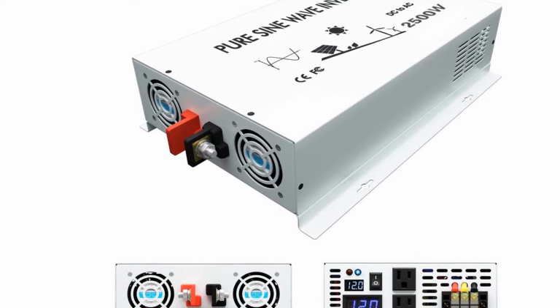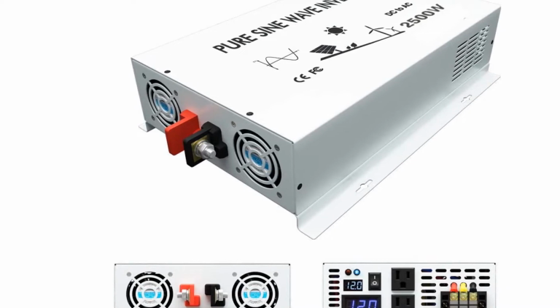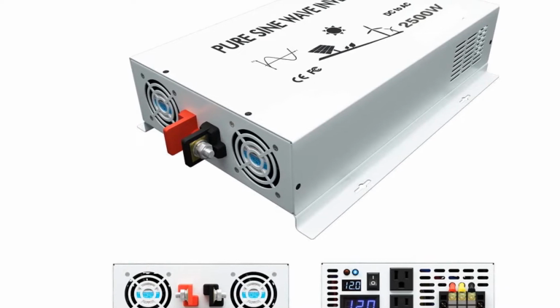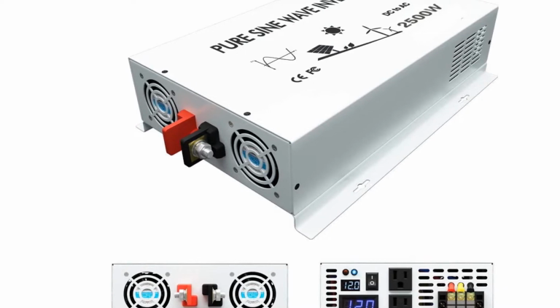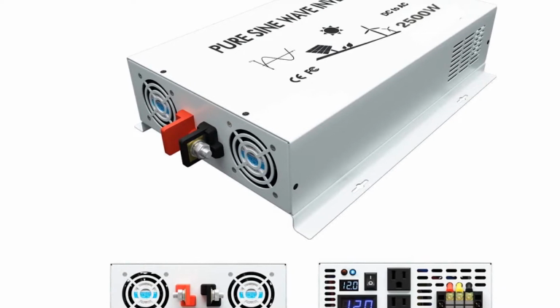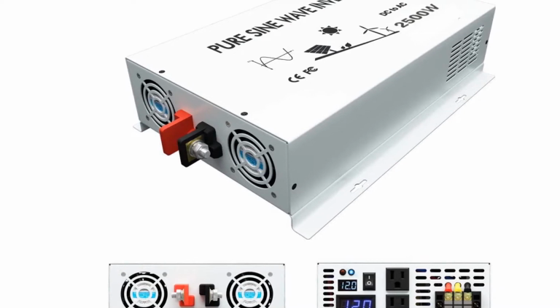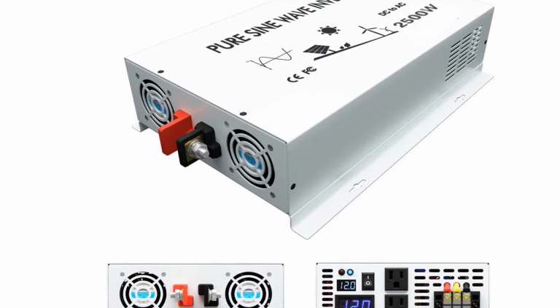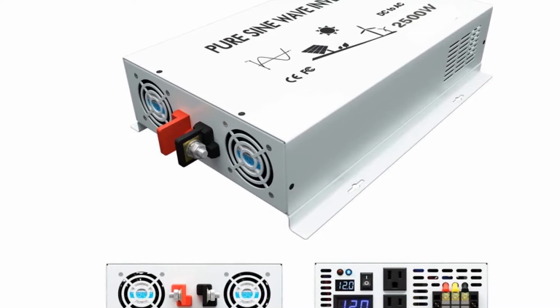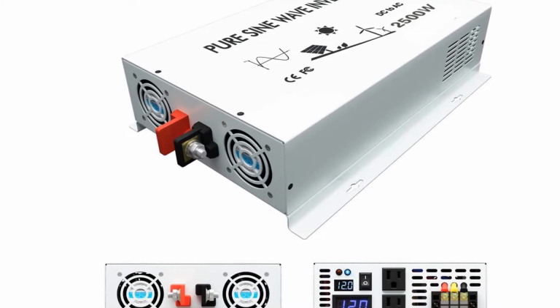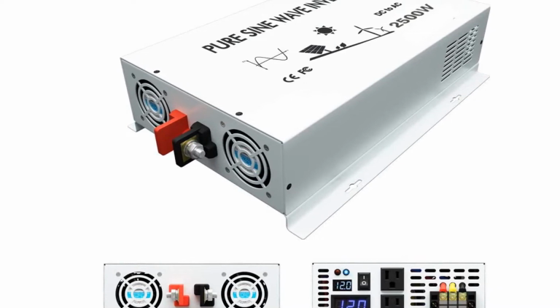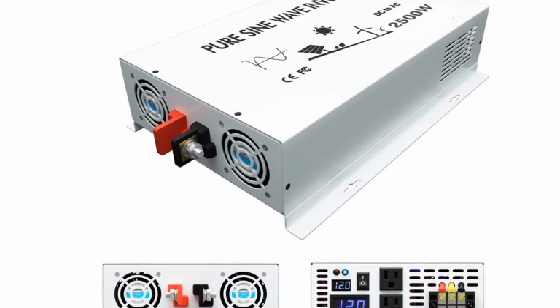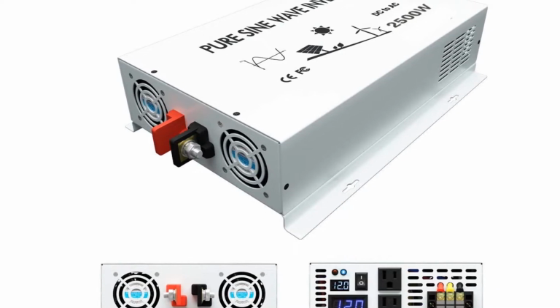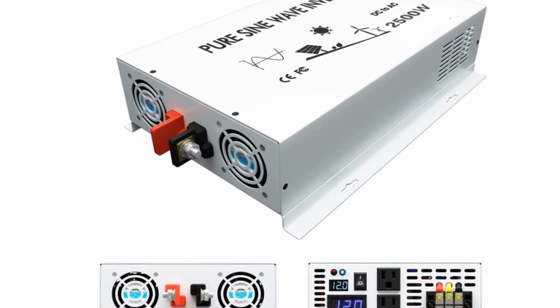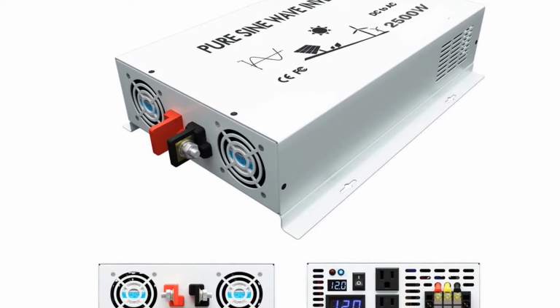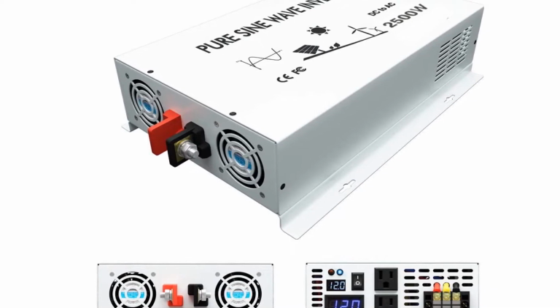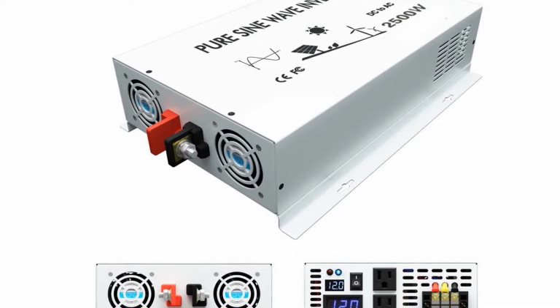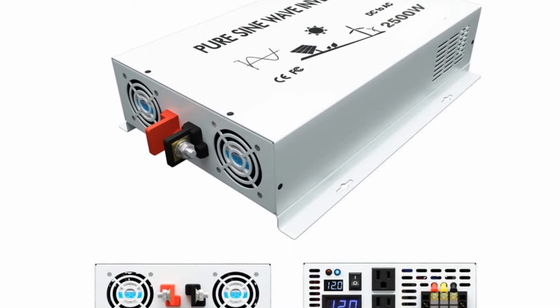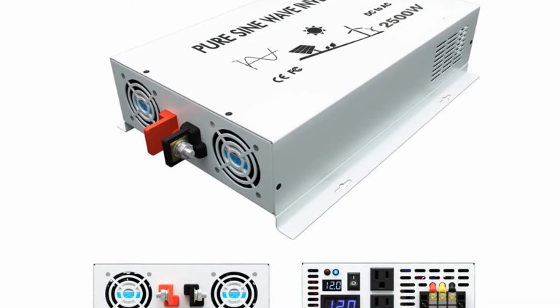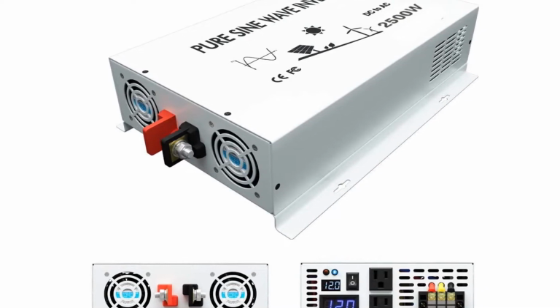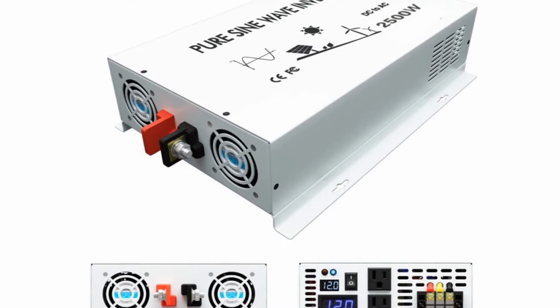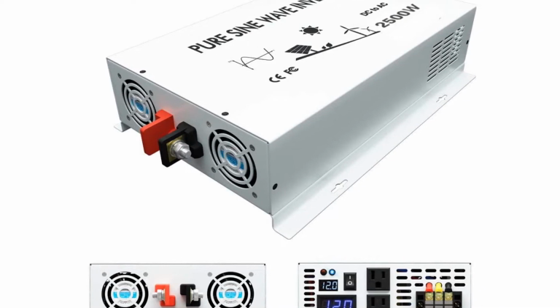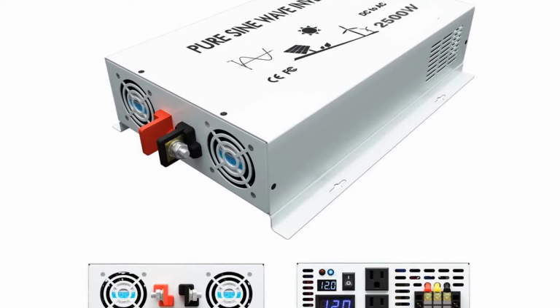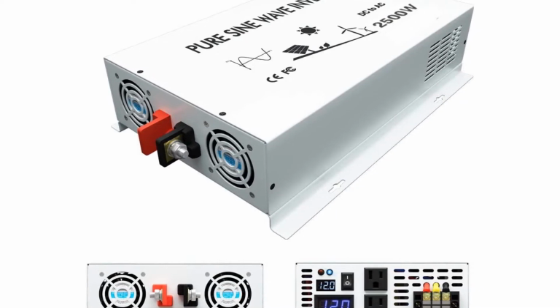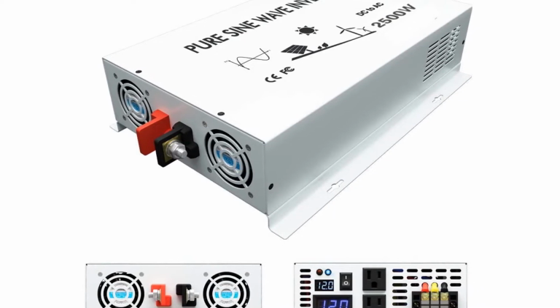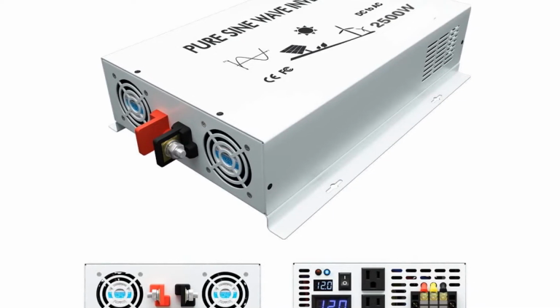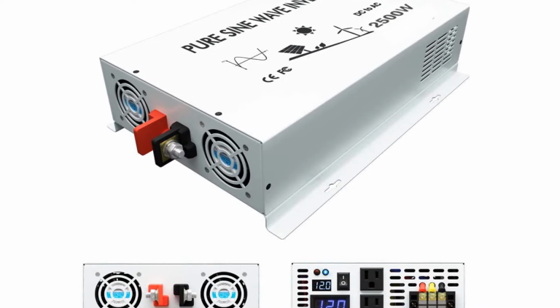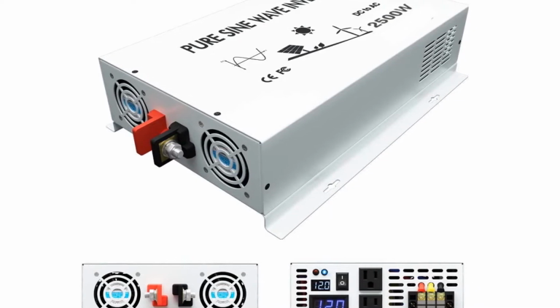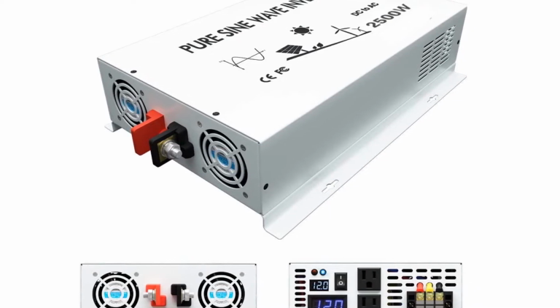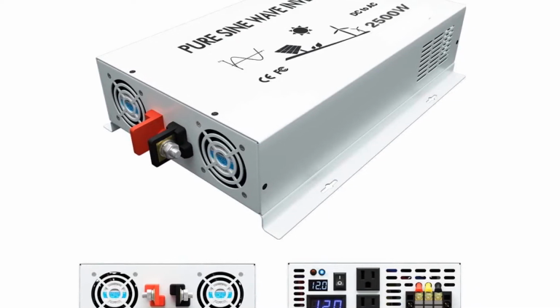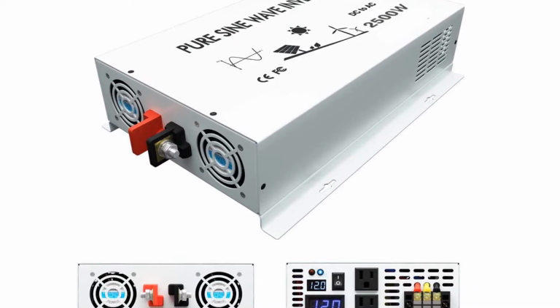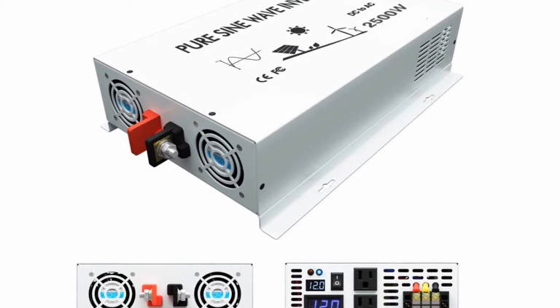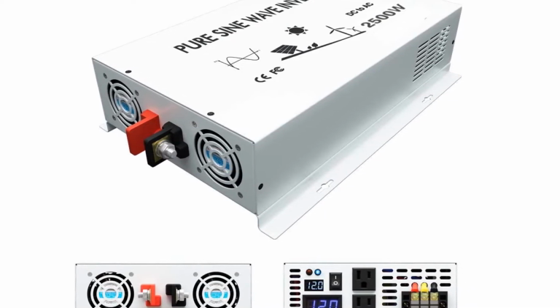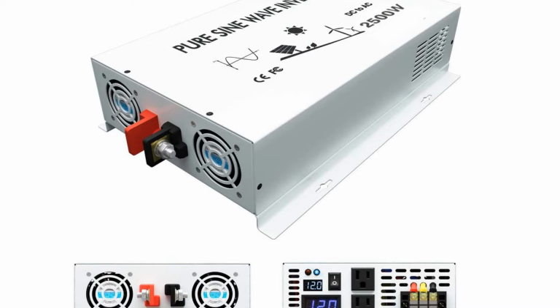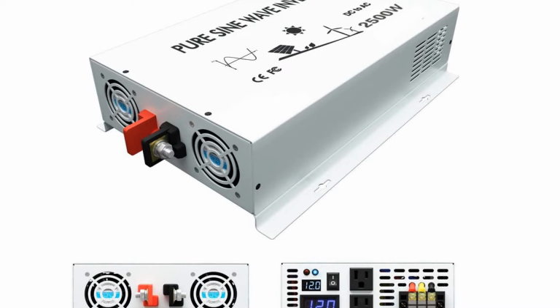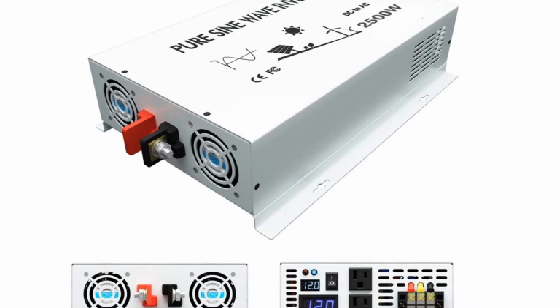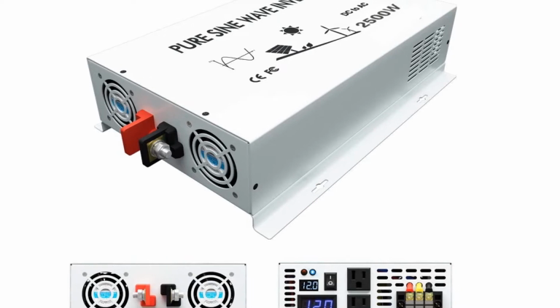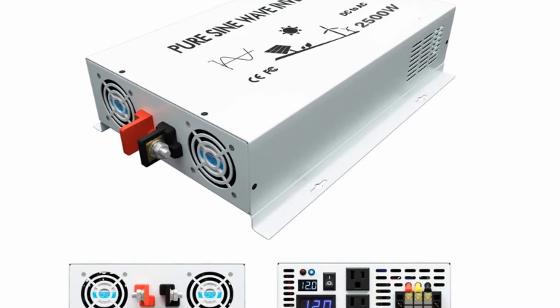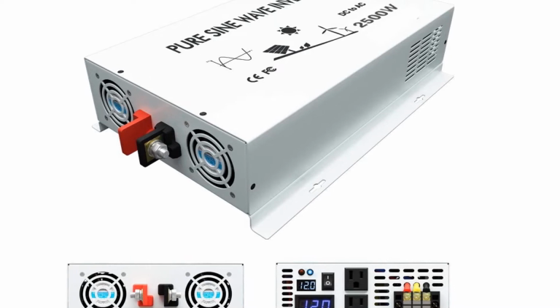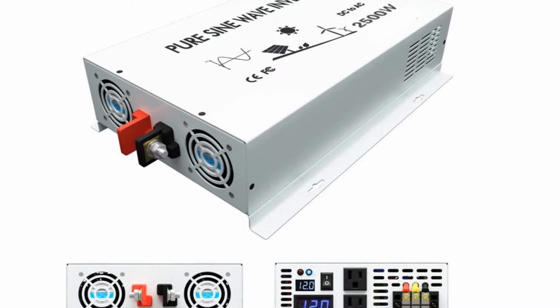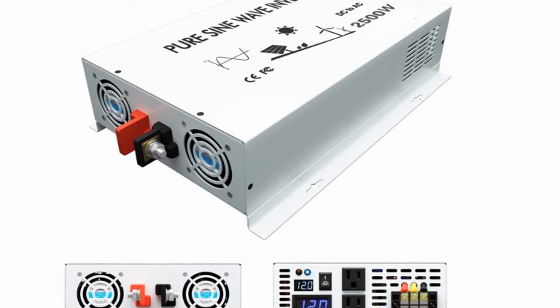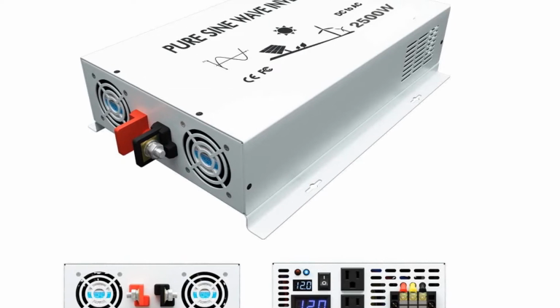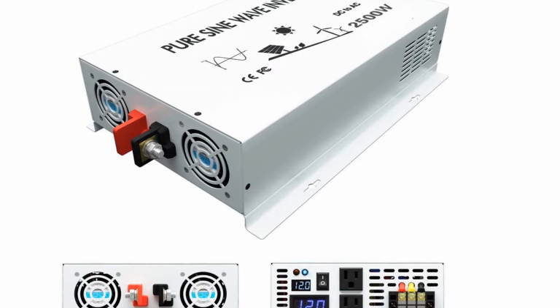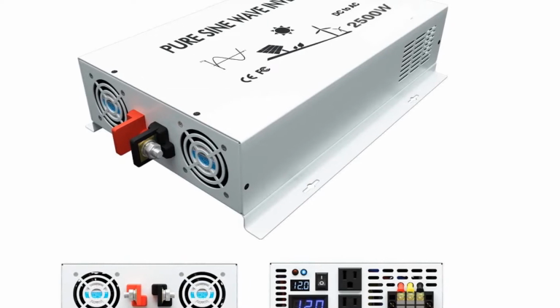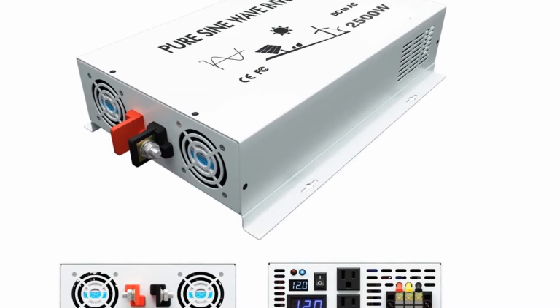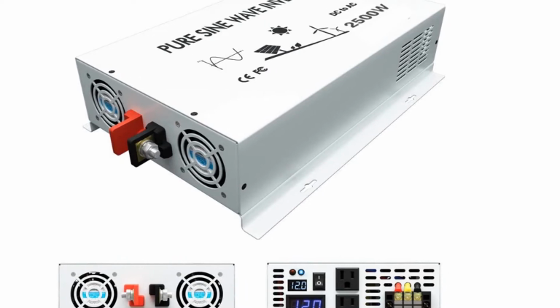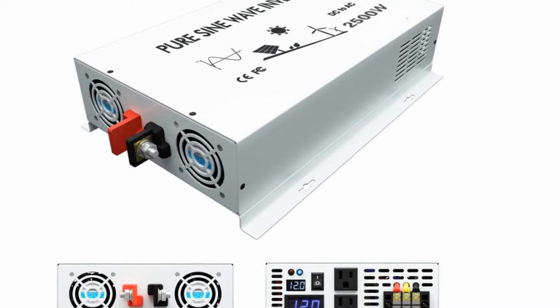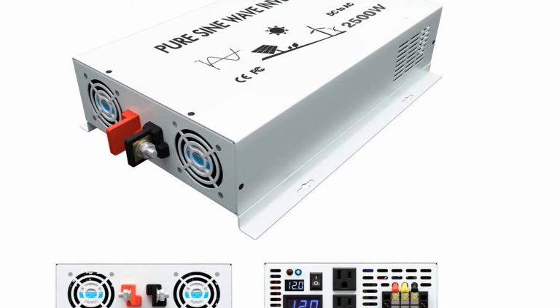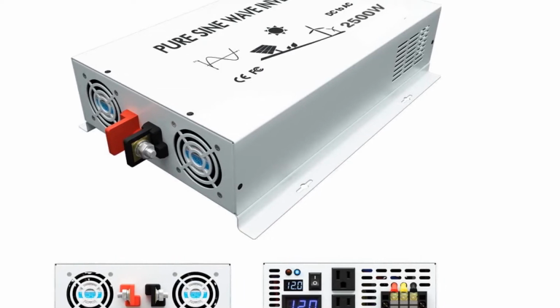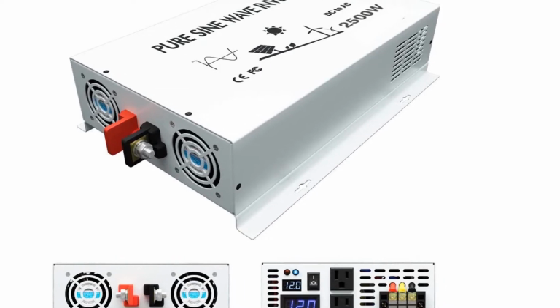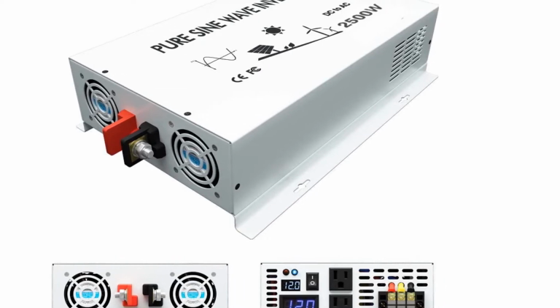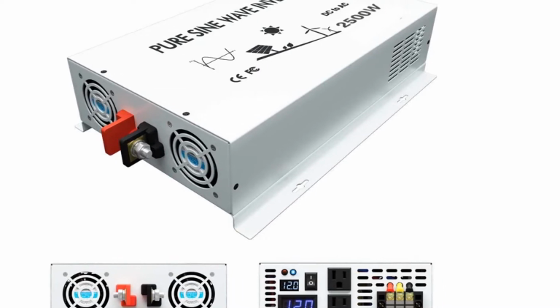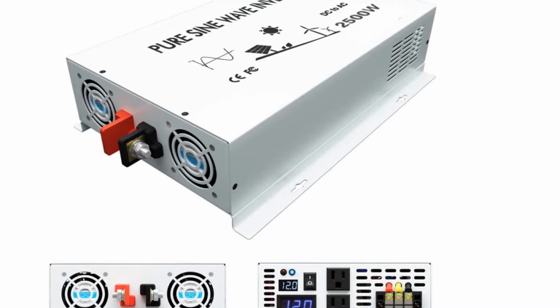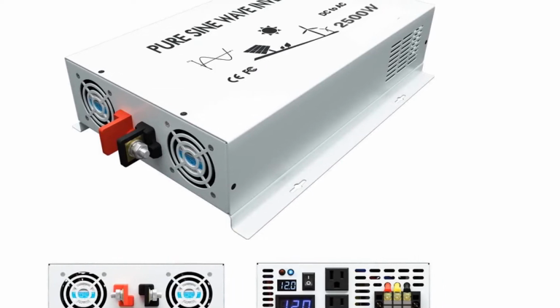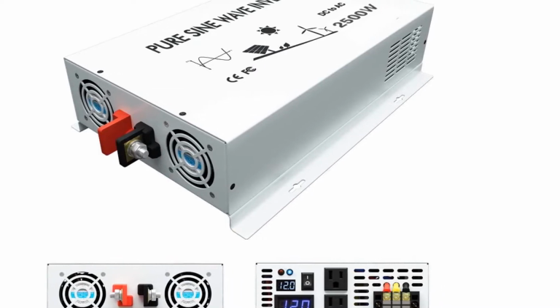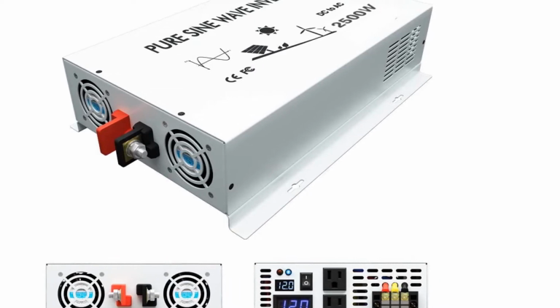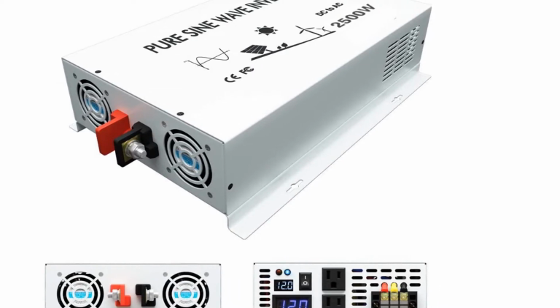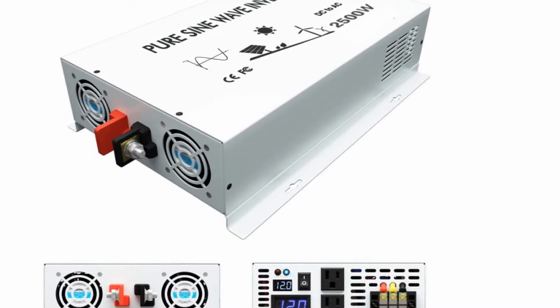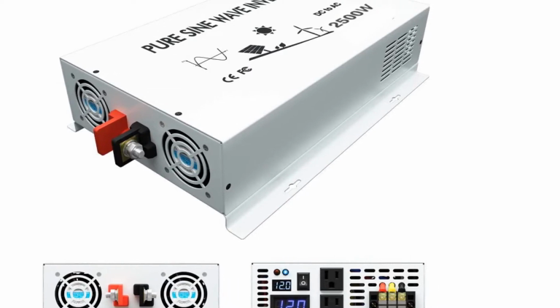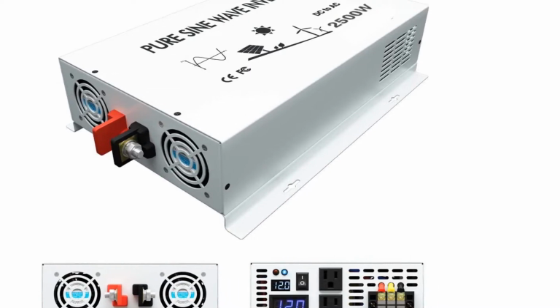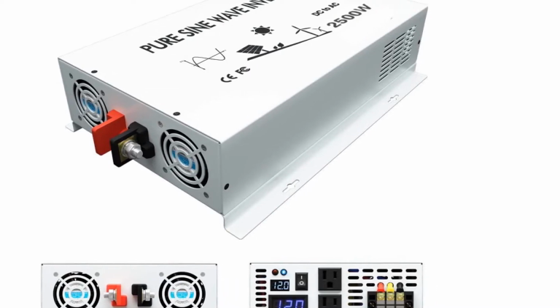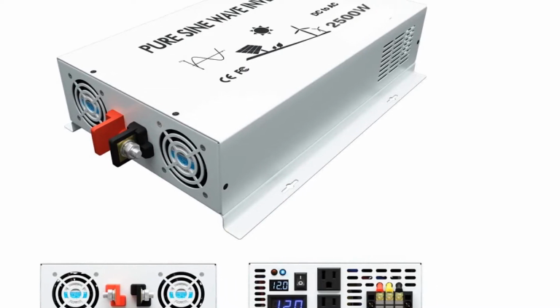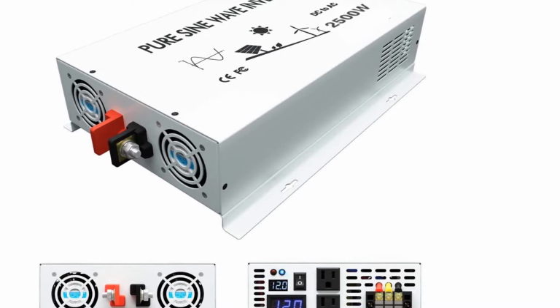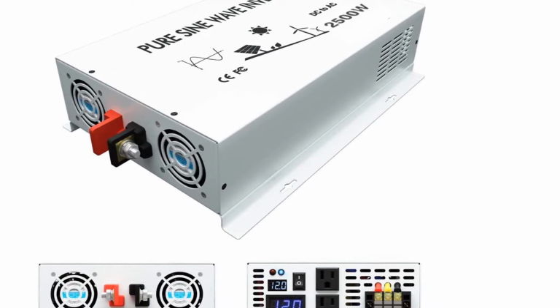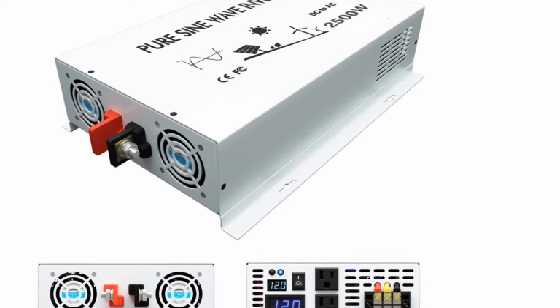Unfortunately, this solar inverter can't run lots of powerful devices at once, so be mindful of that if you are planning to use them.